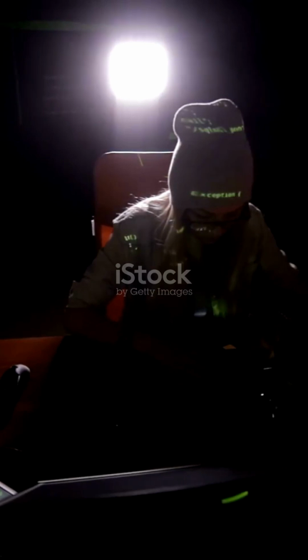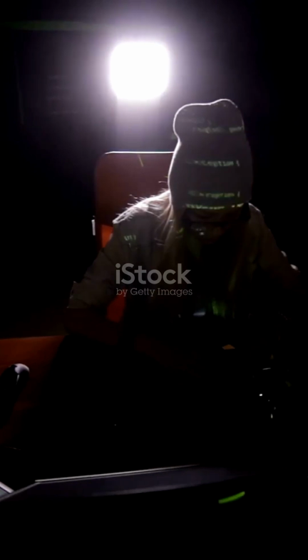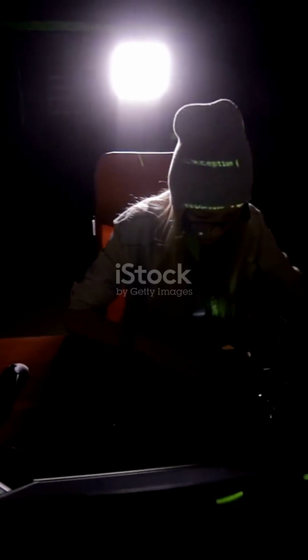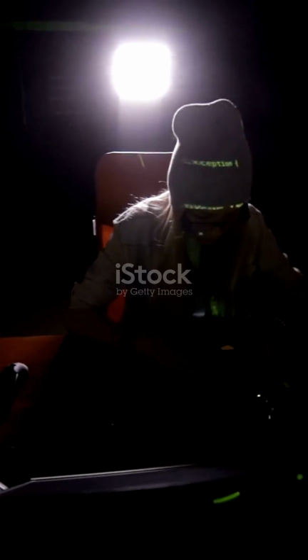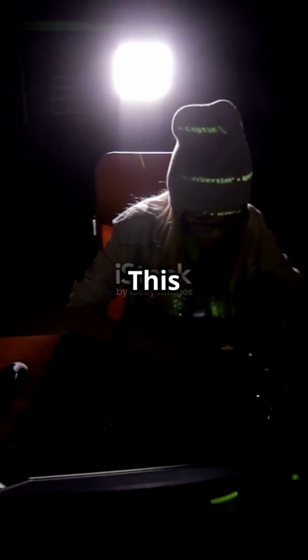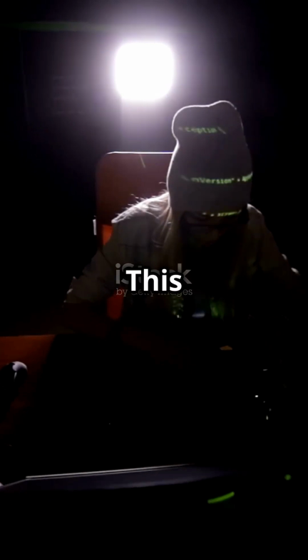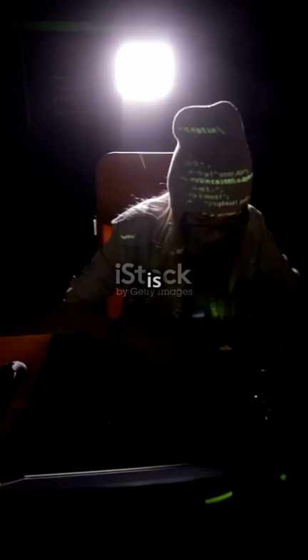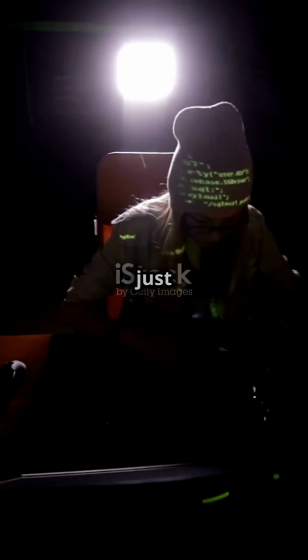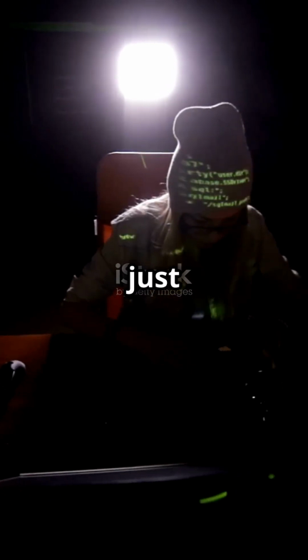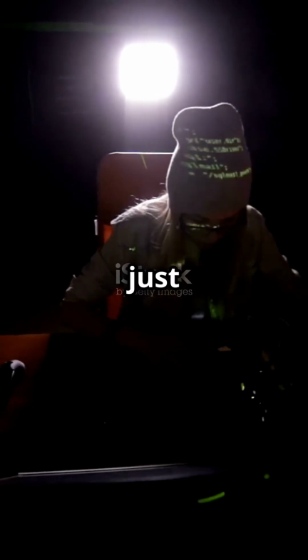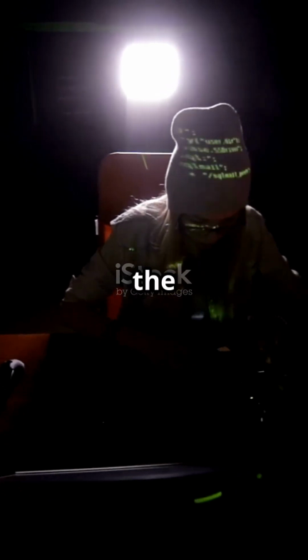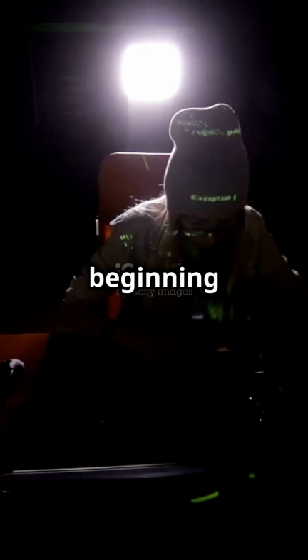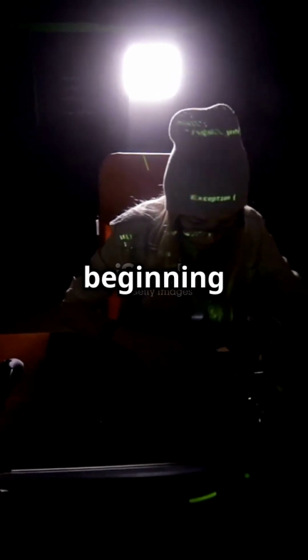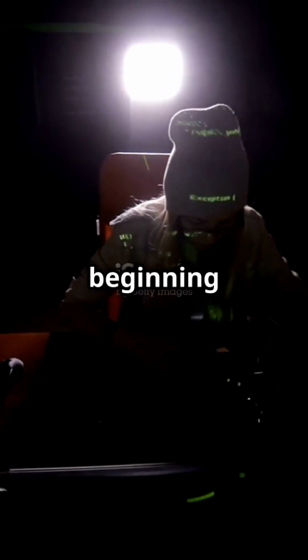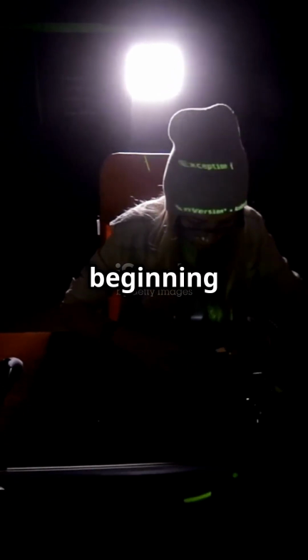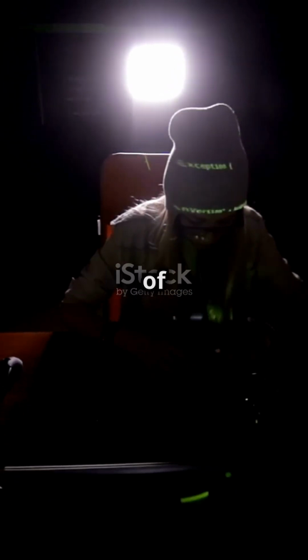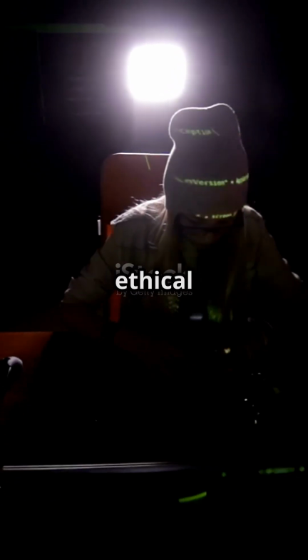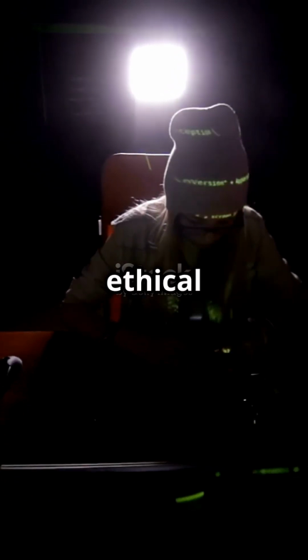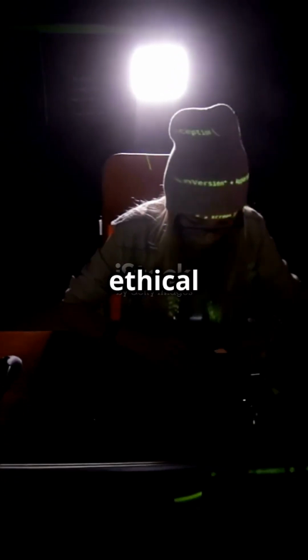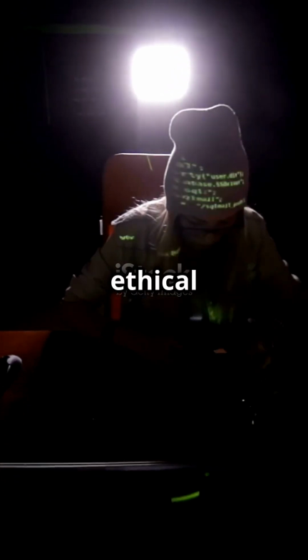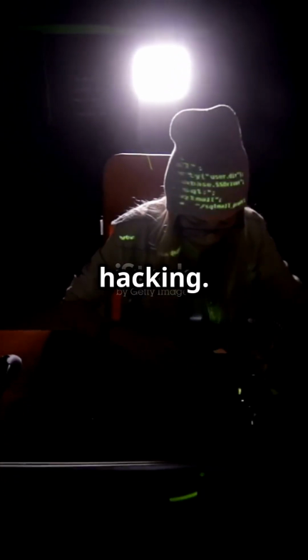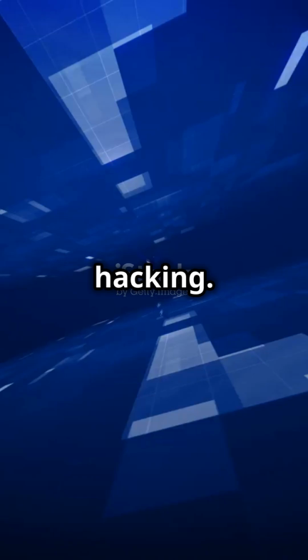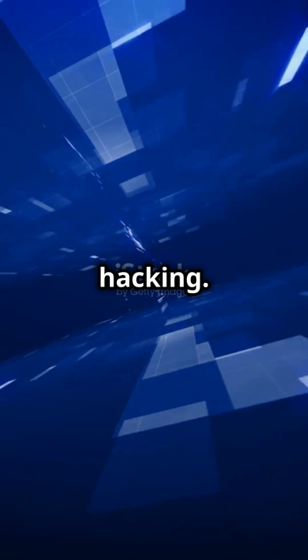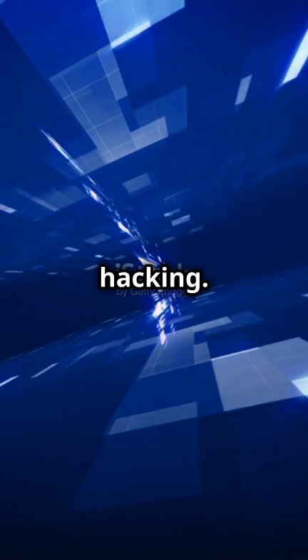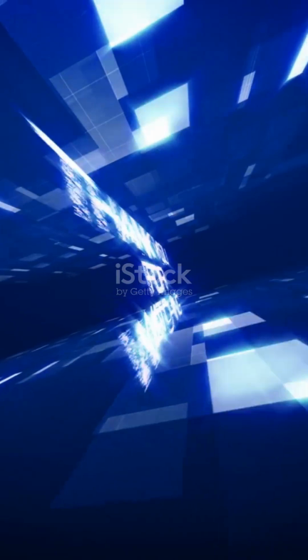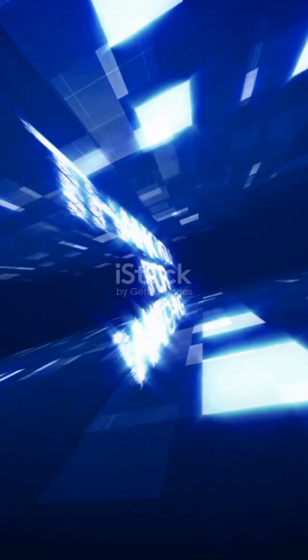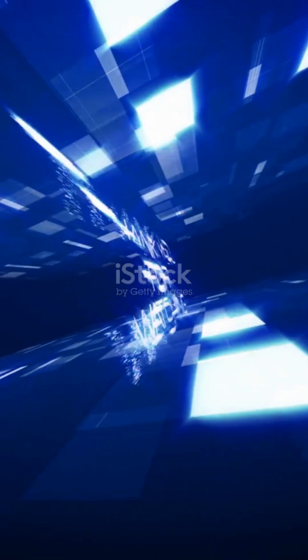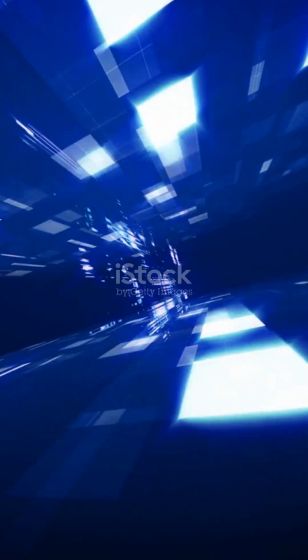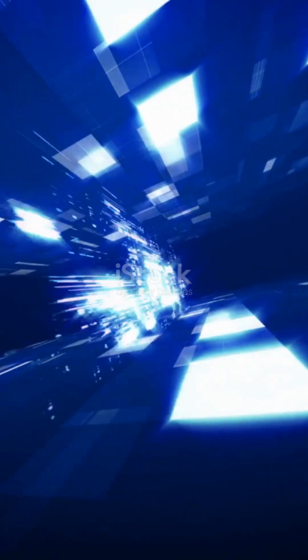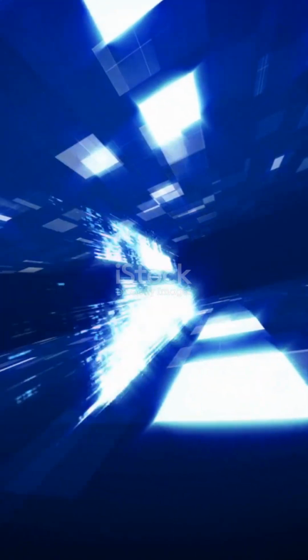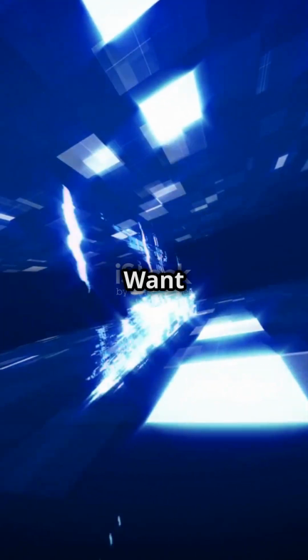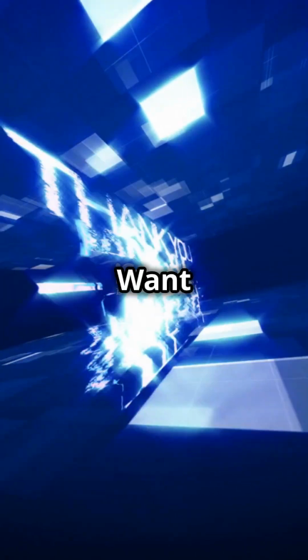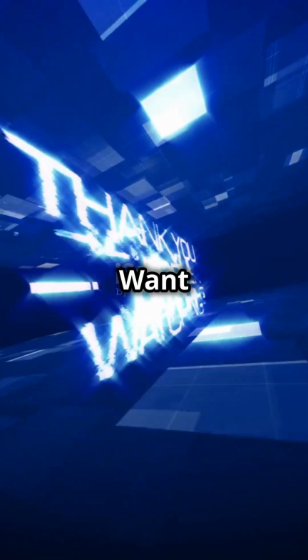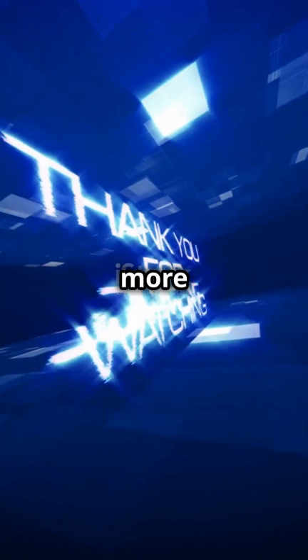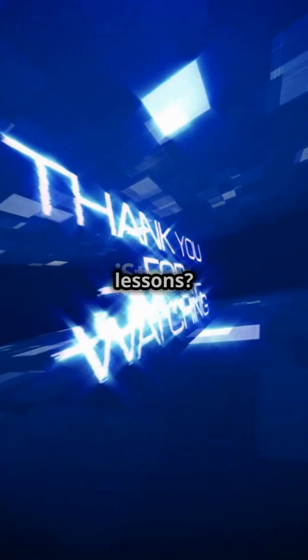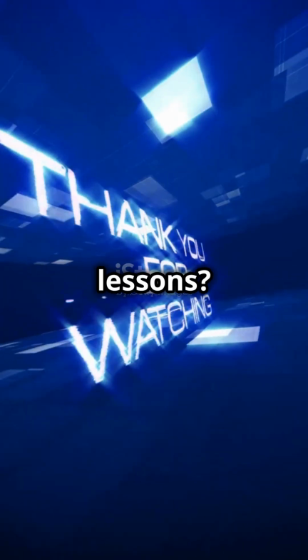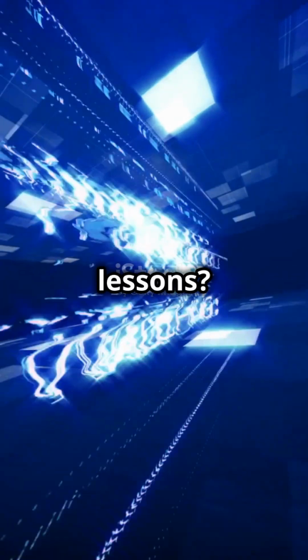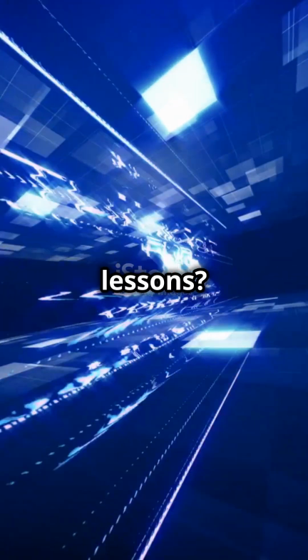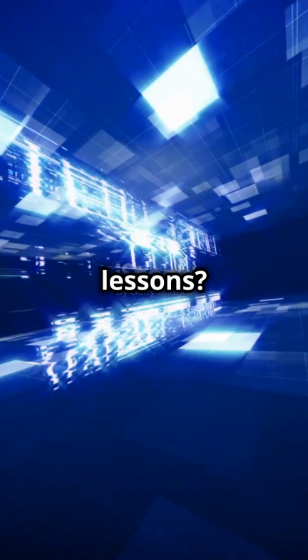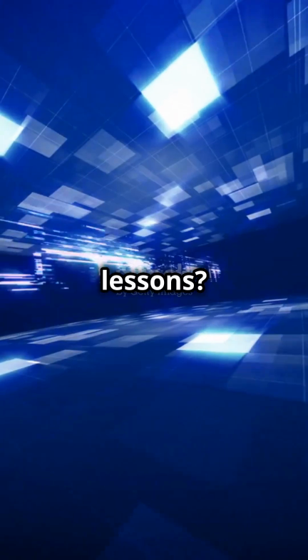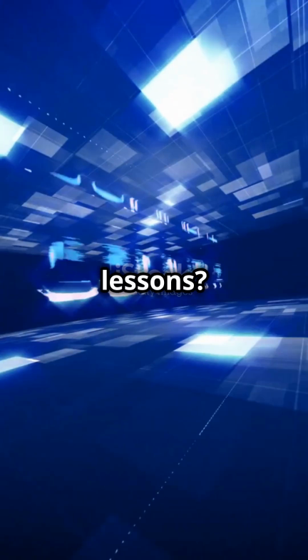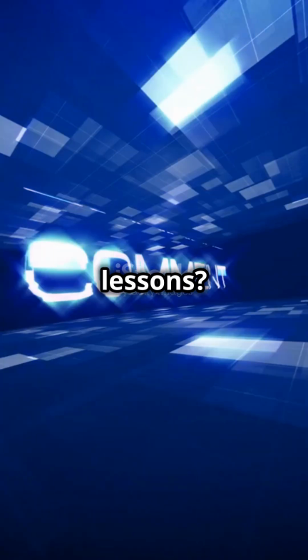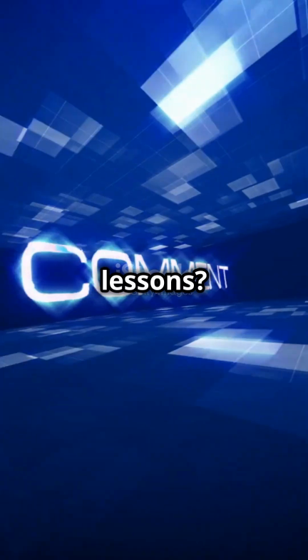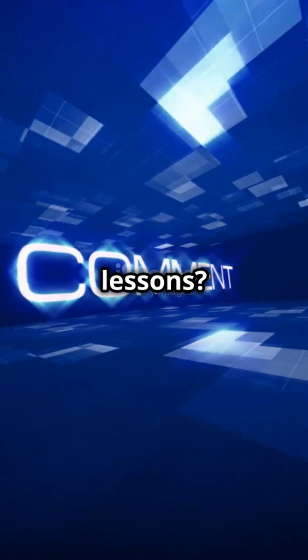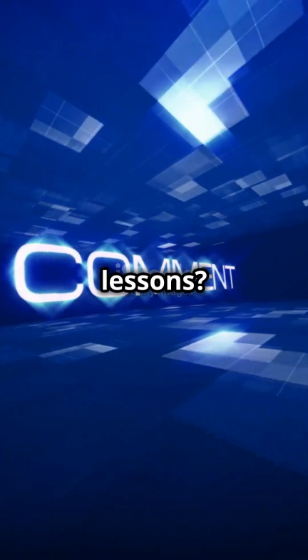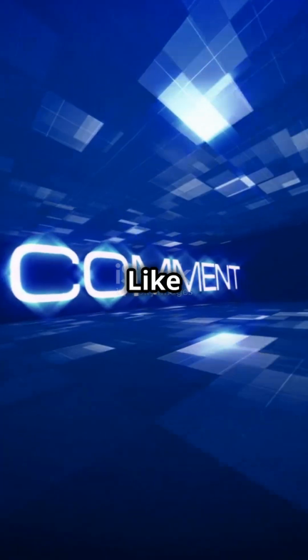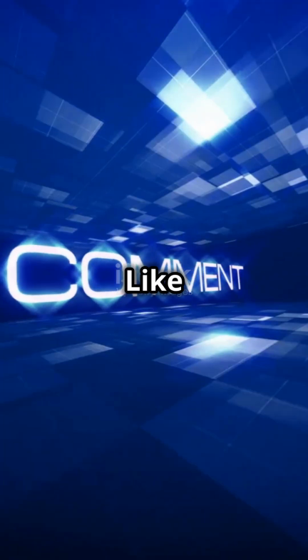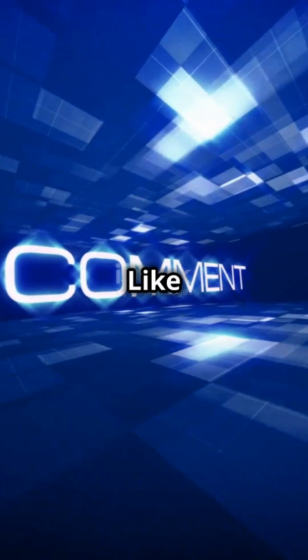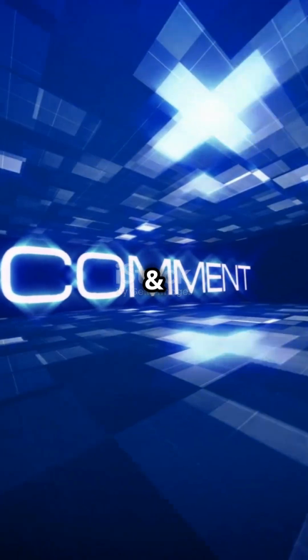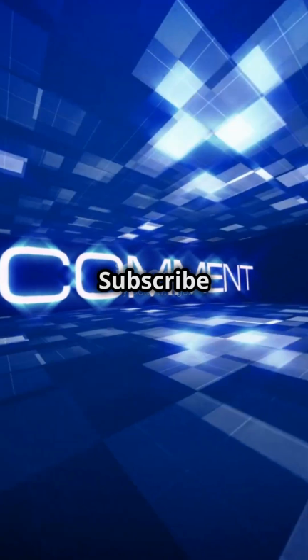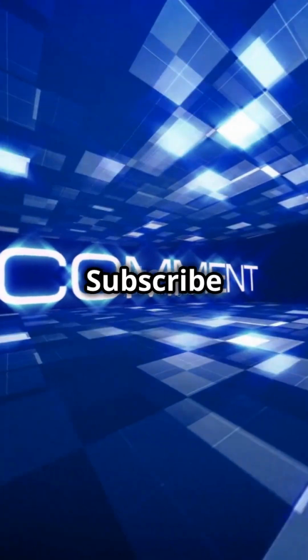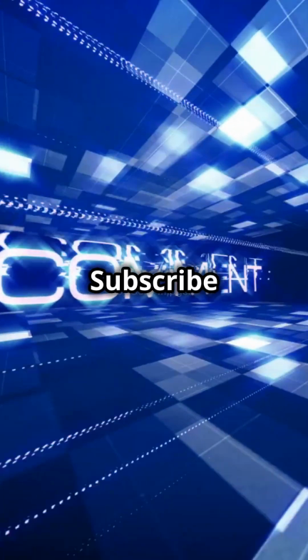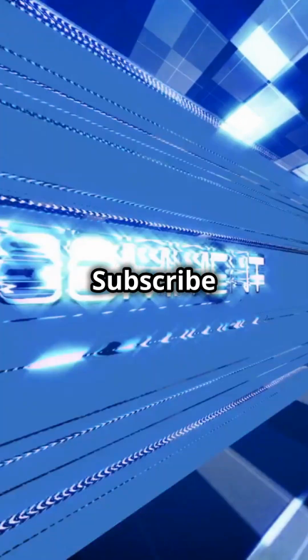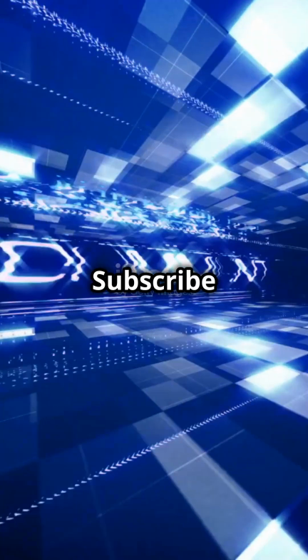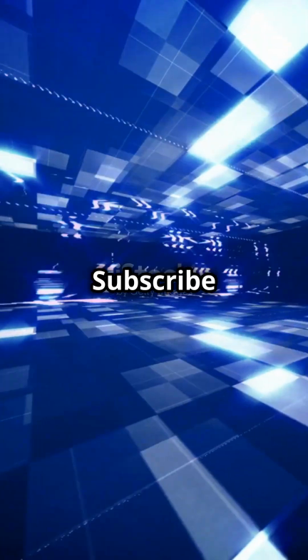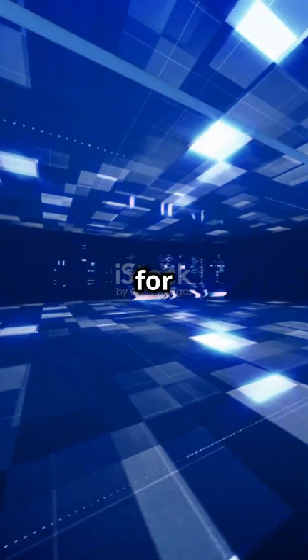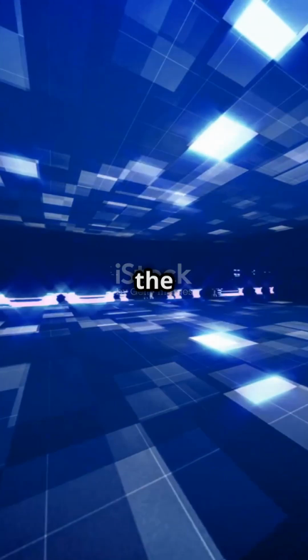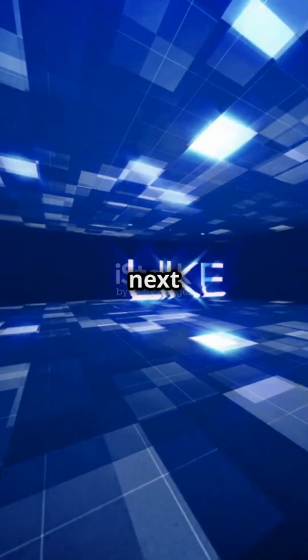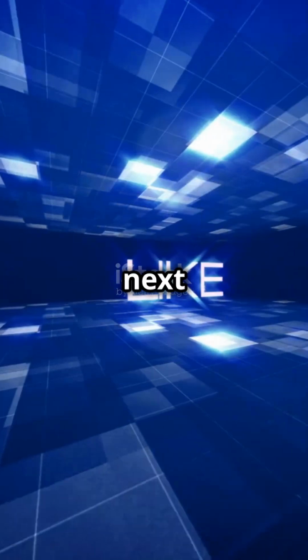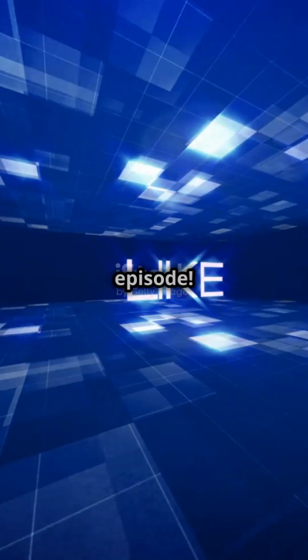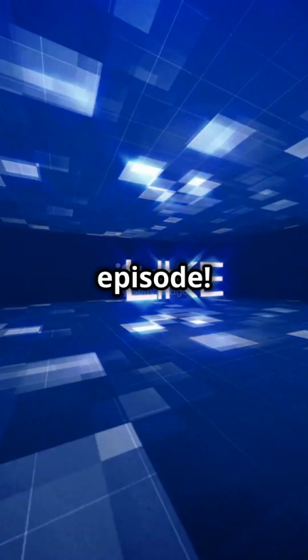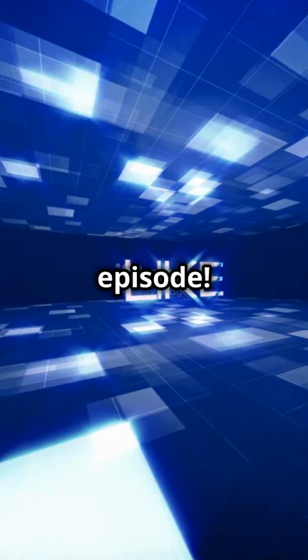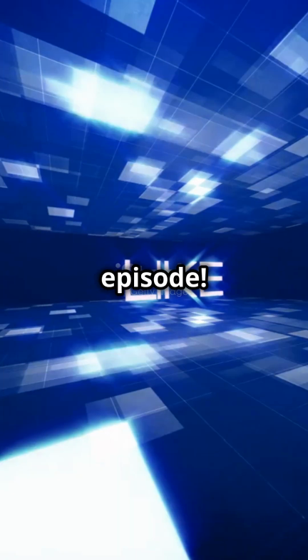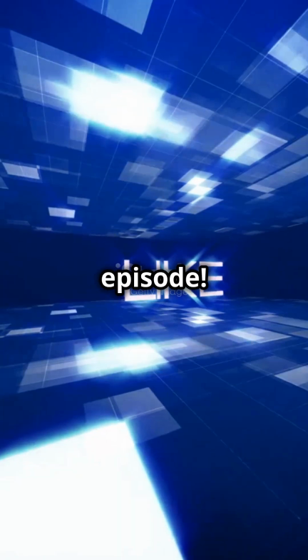This is just the beginning of ethical hacking. Want more lessons? Like and subscribe for the next episode.